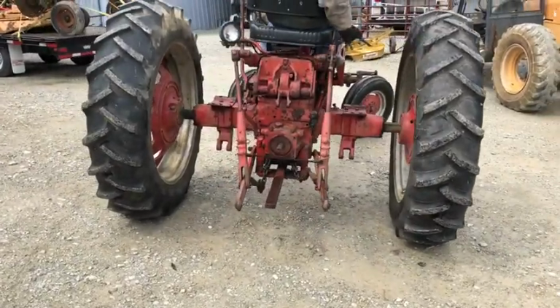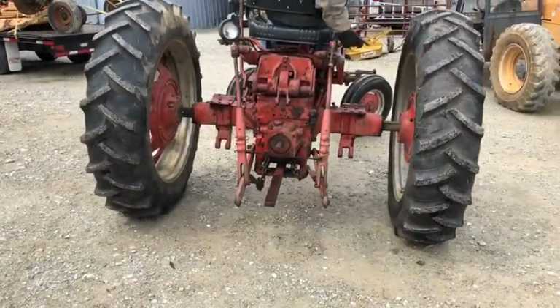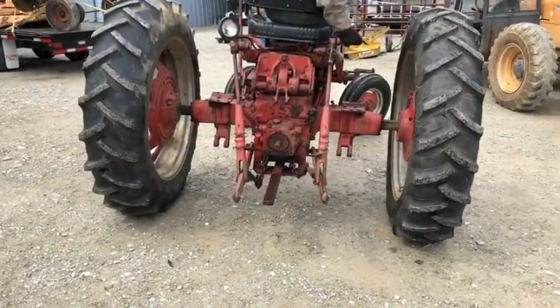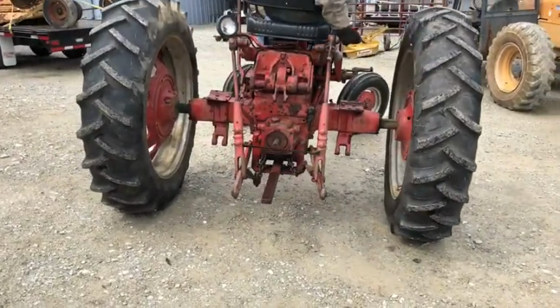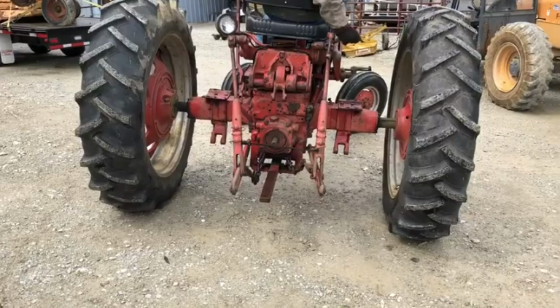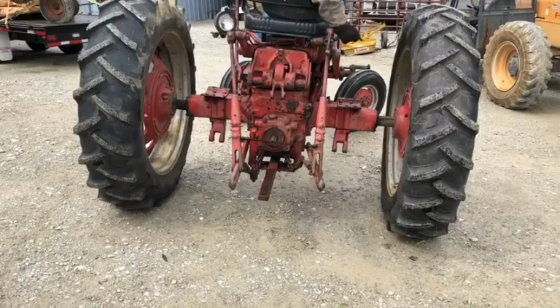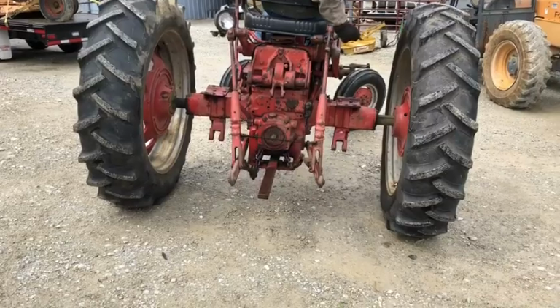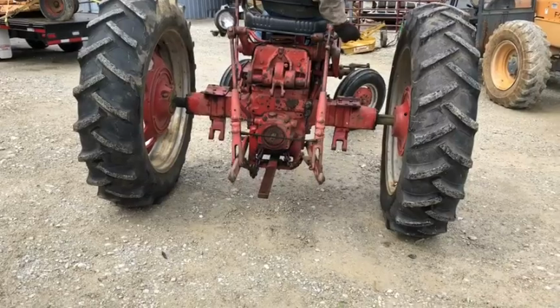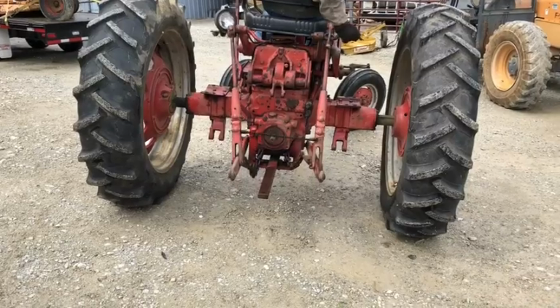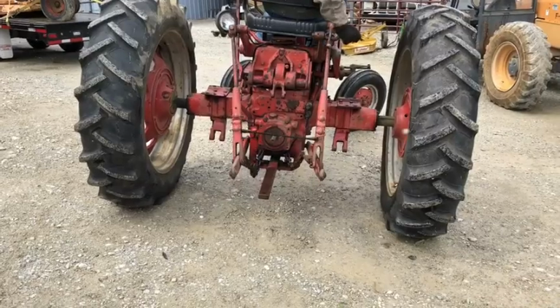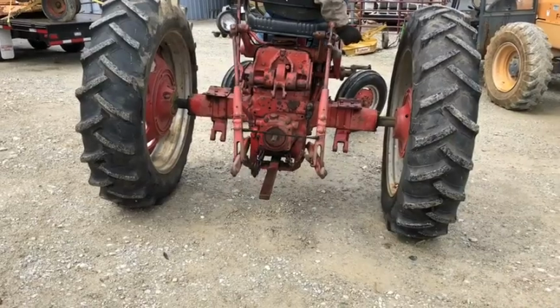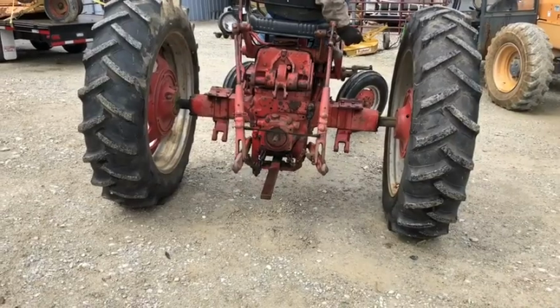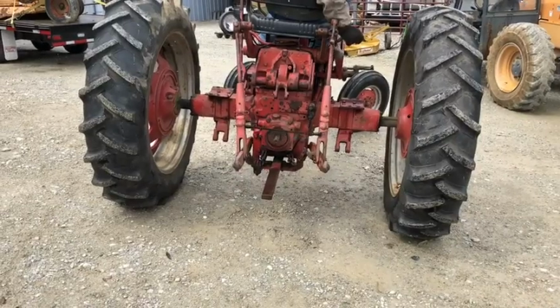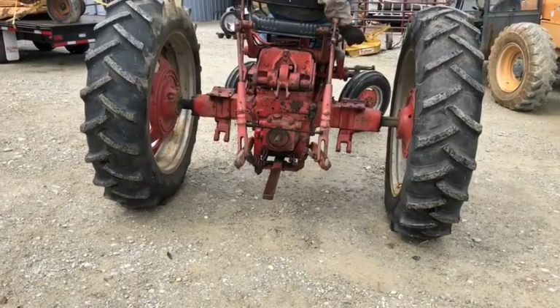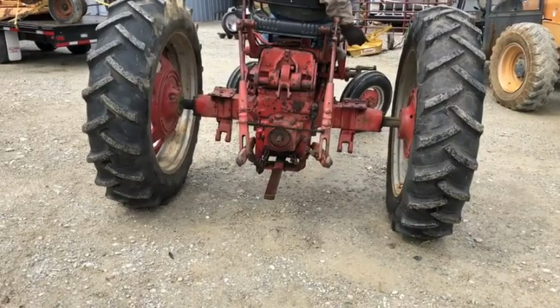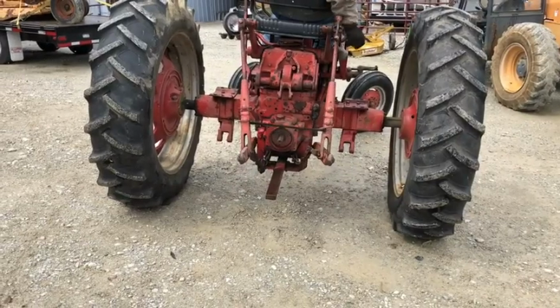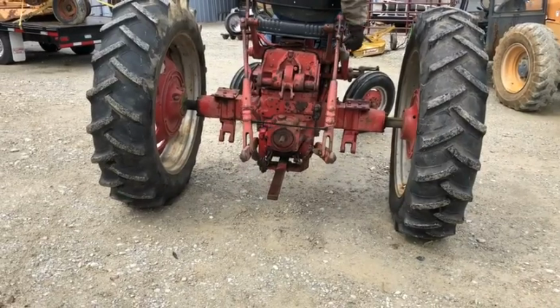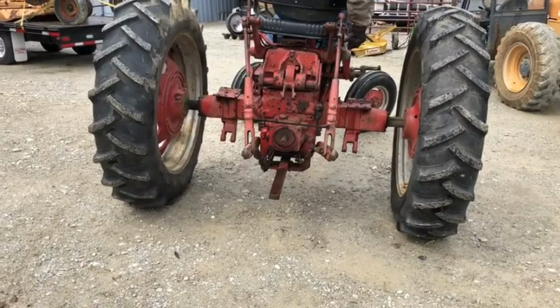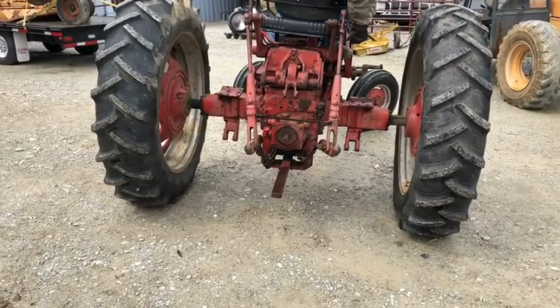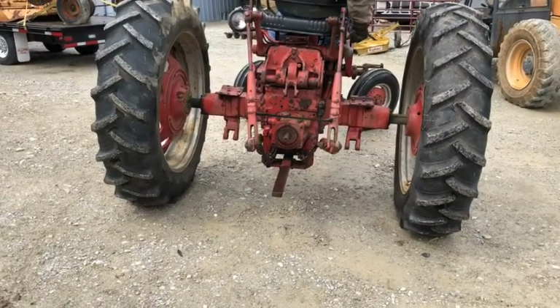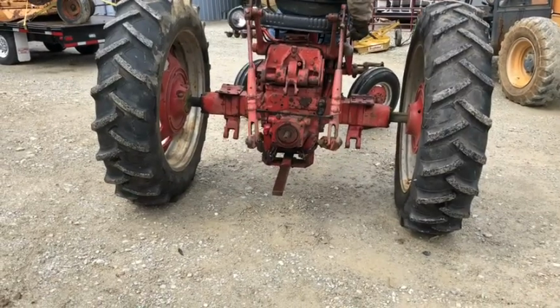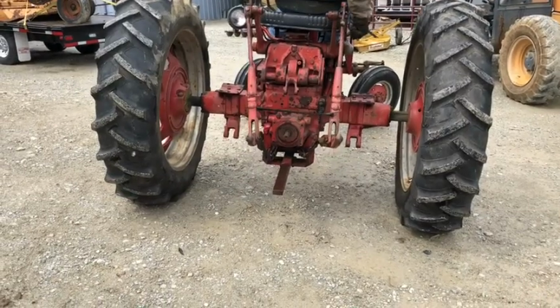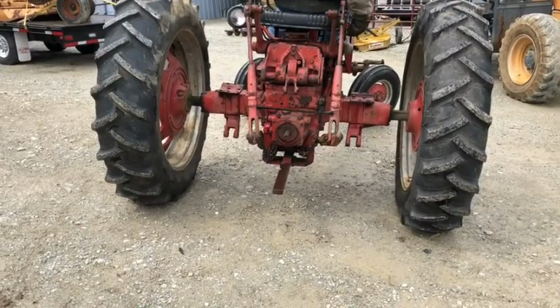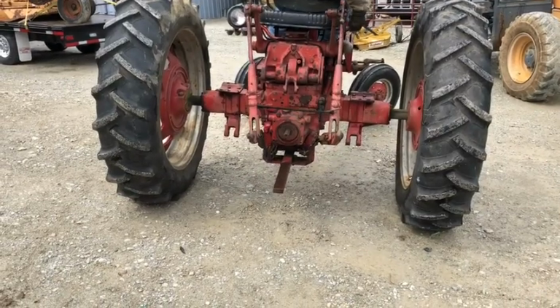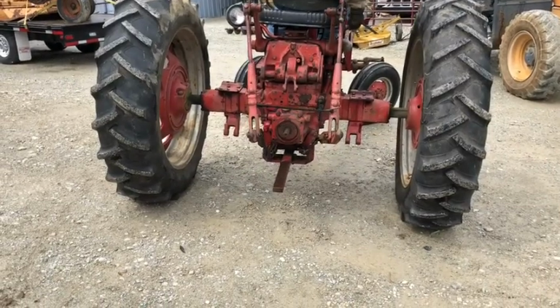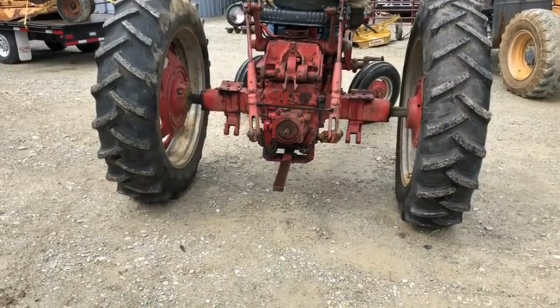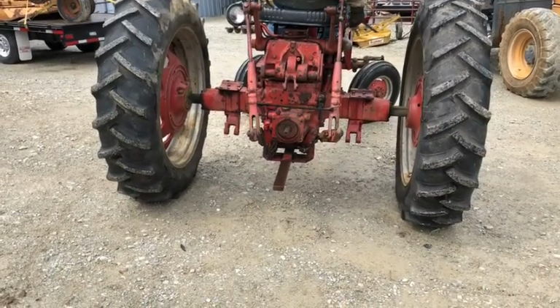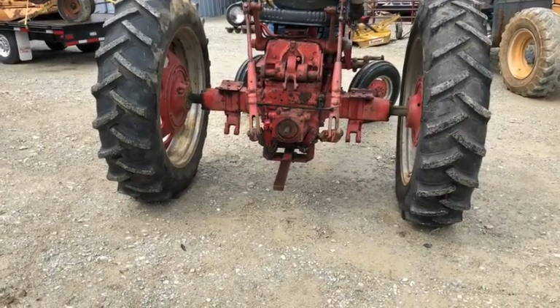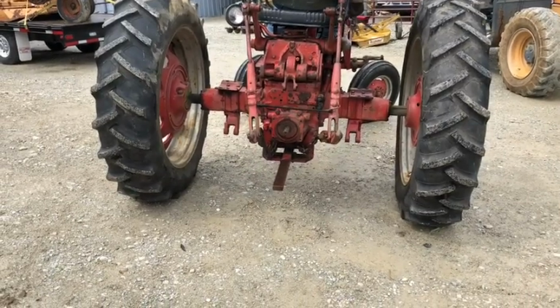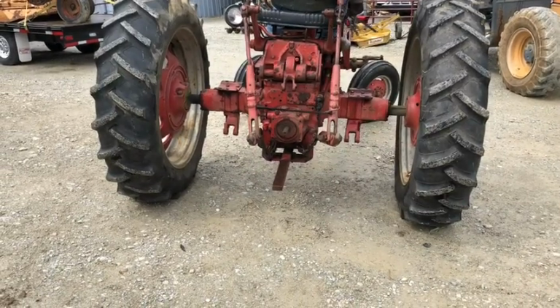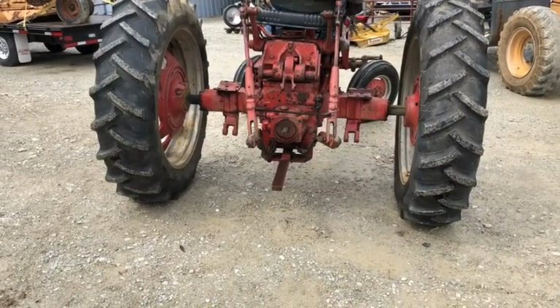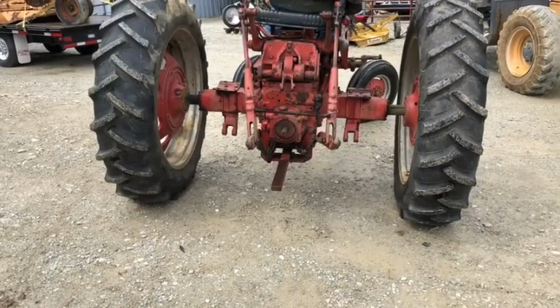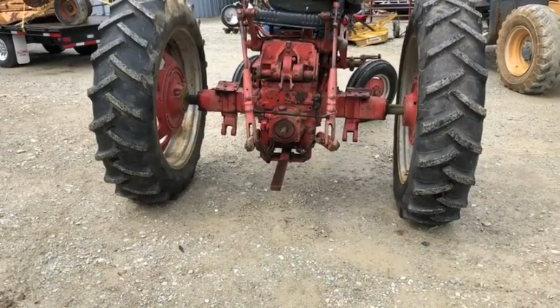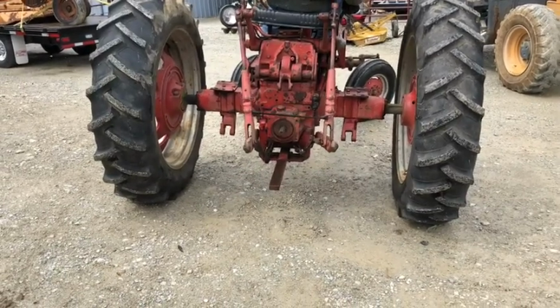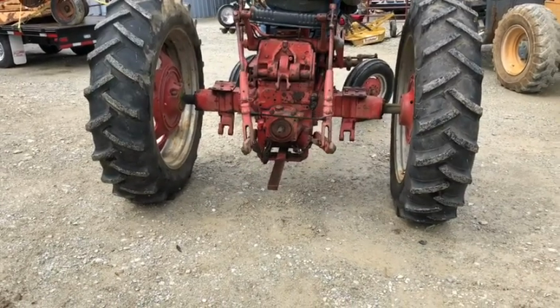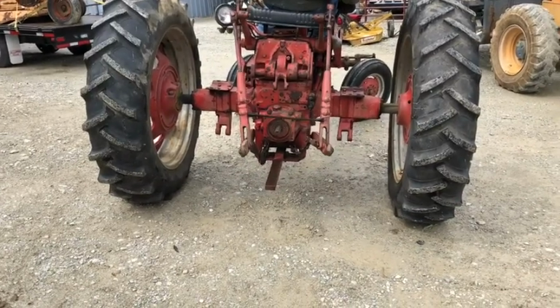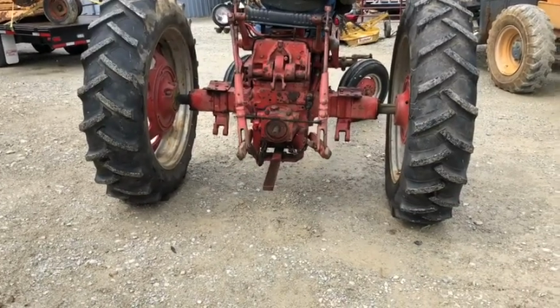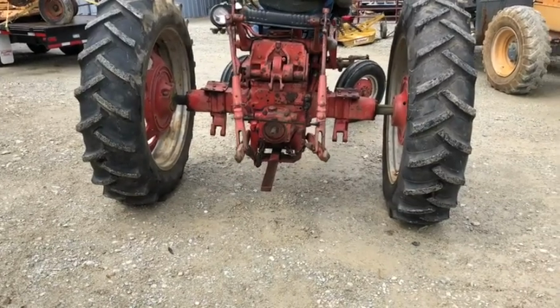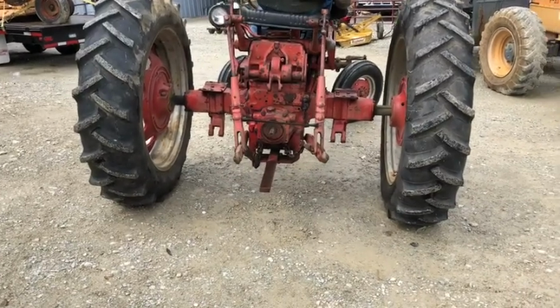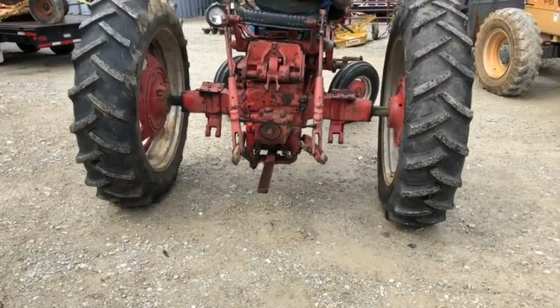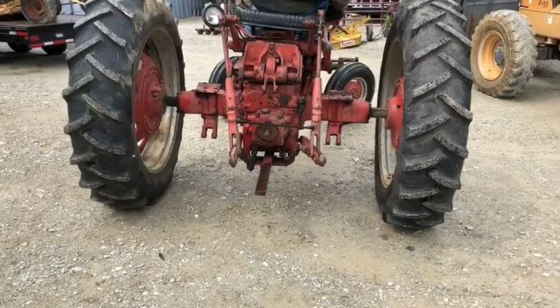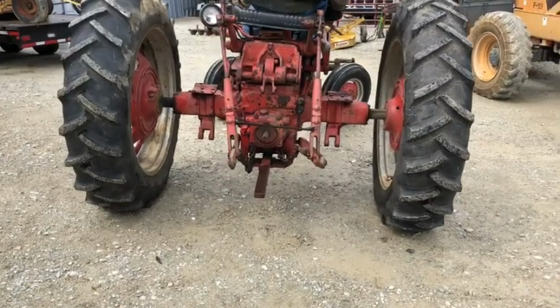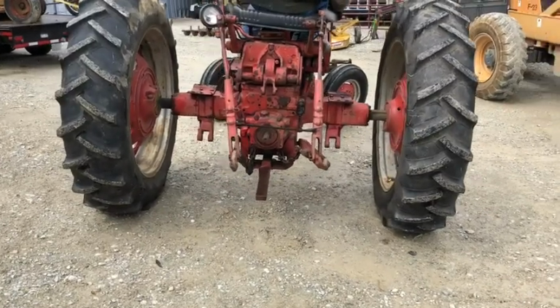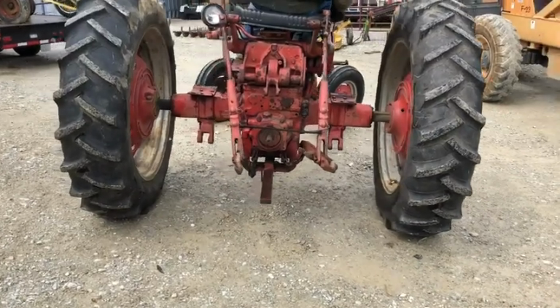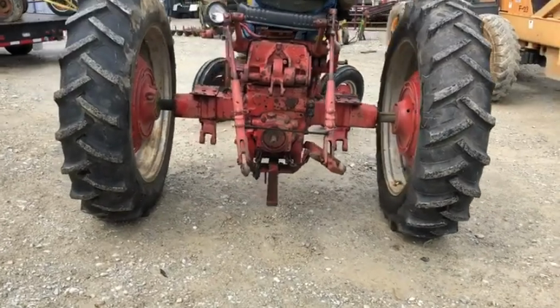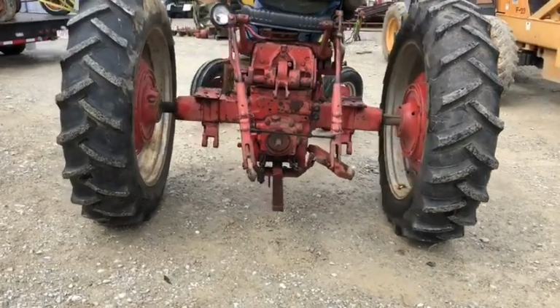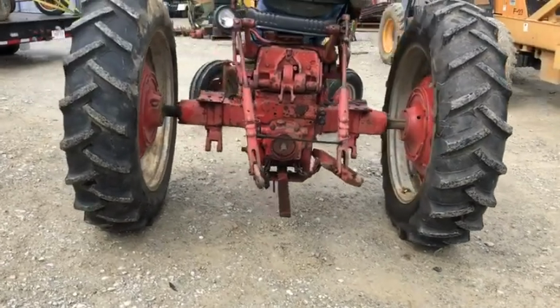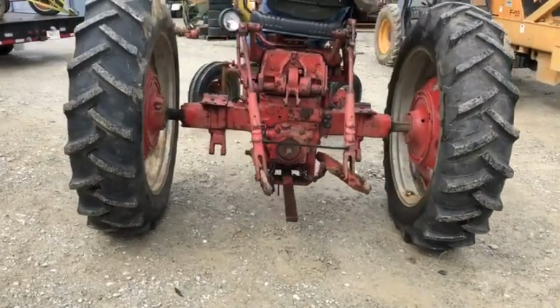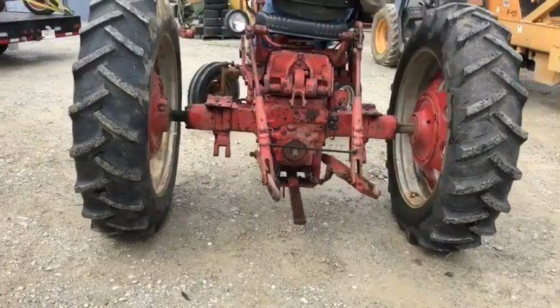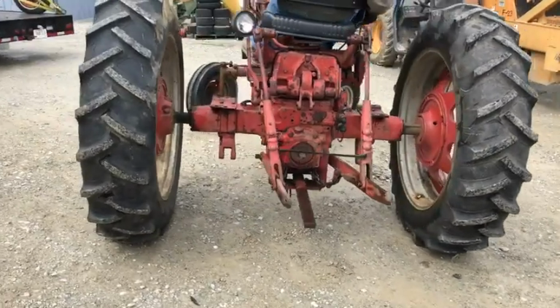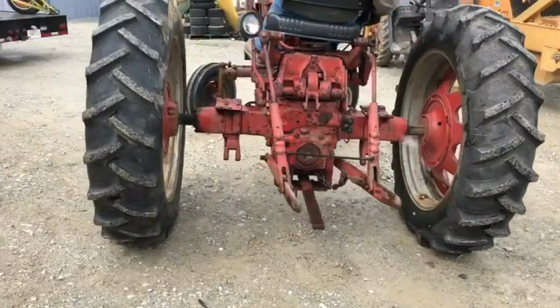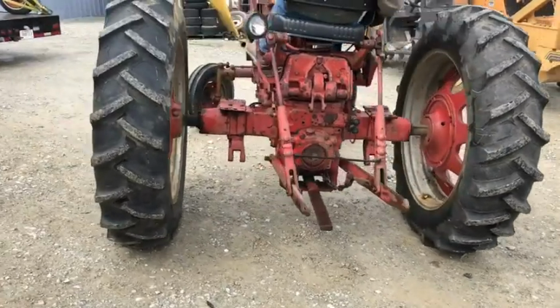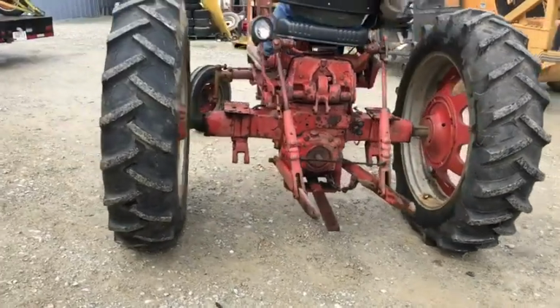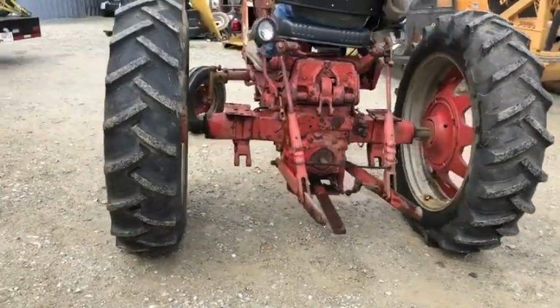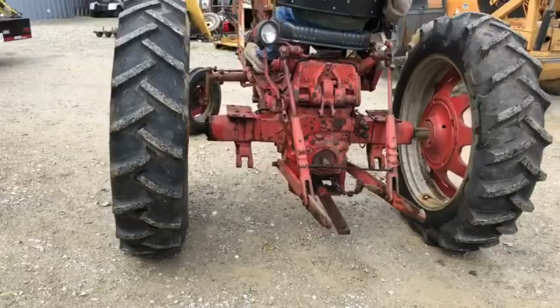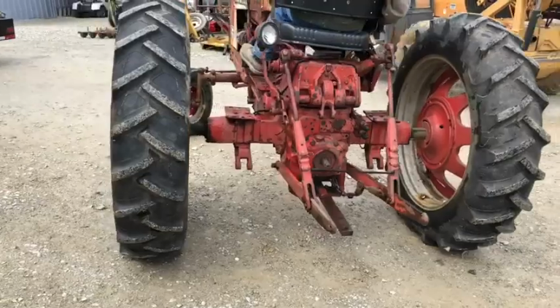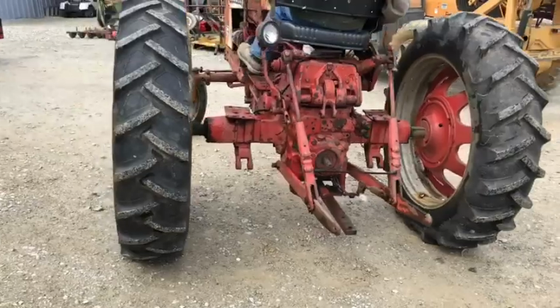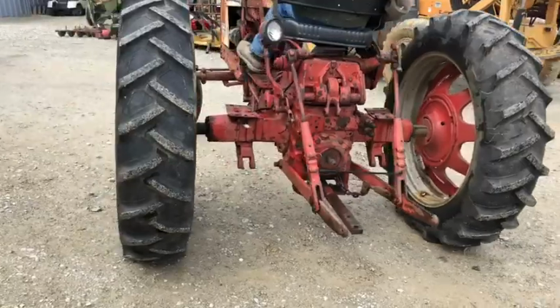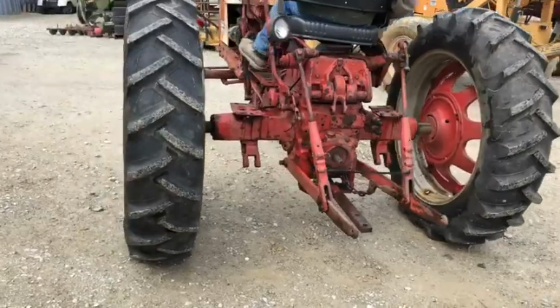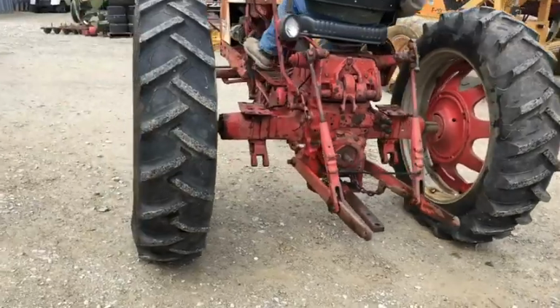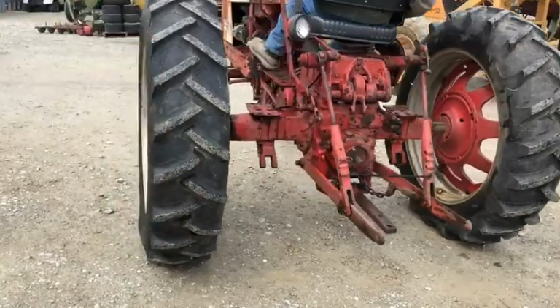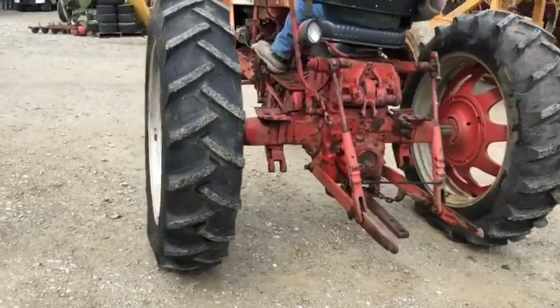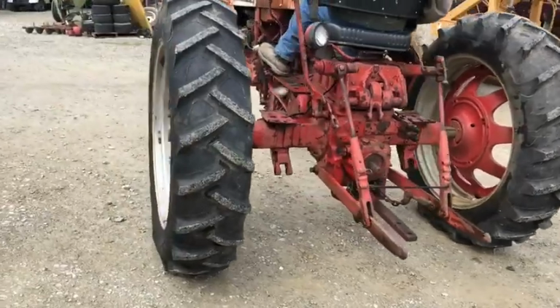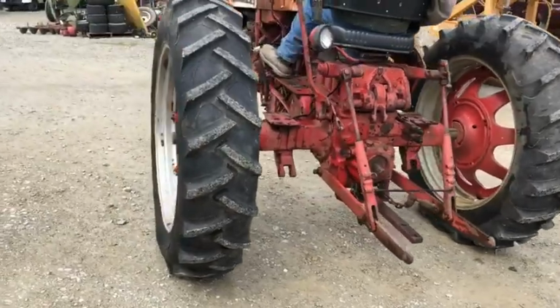Pretty neat little International 504 gas, wide front, three-point hitch, power steering. We're going to have this on our lot.